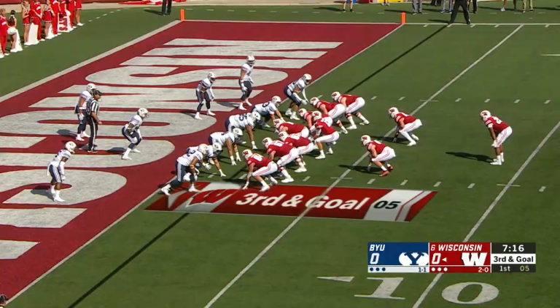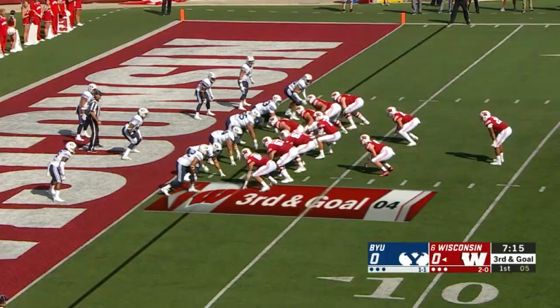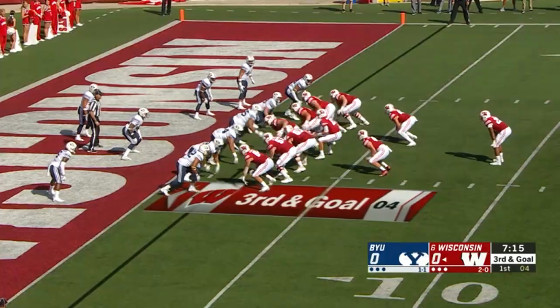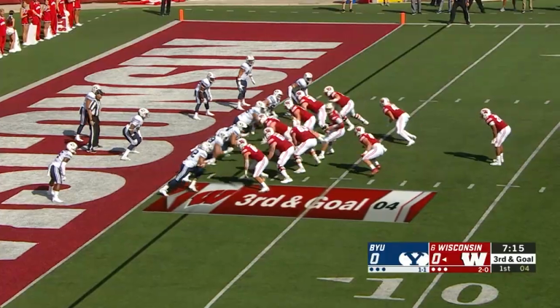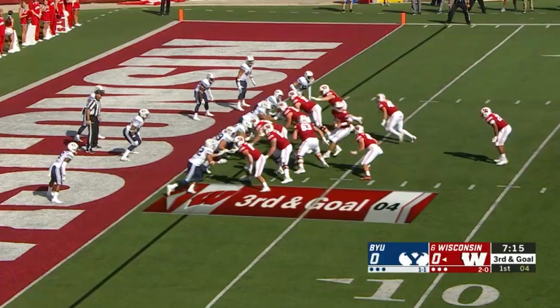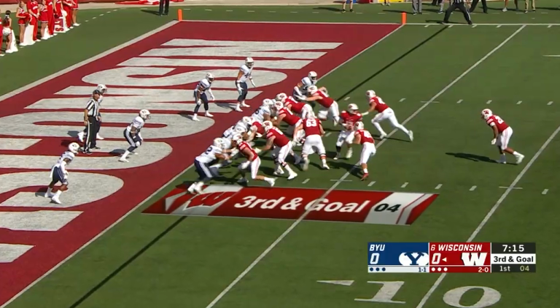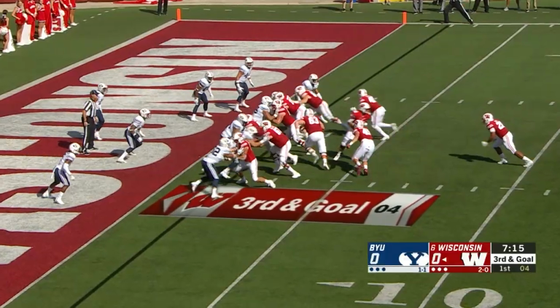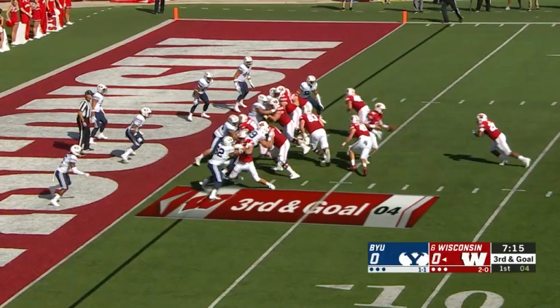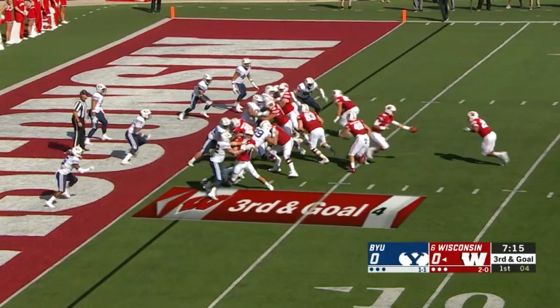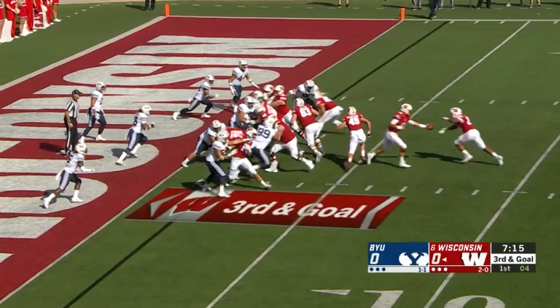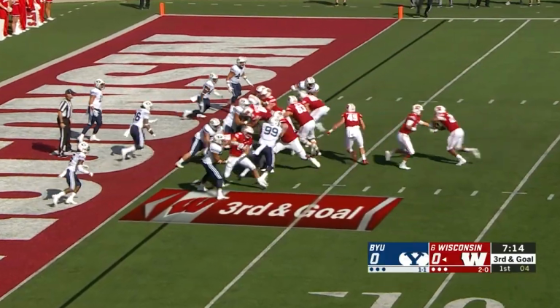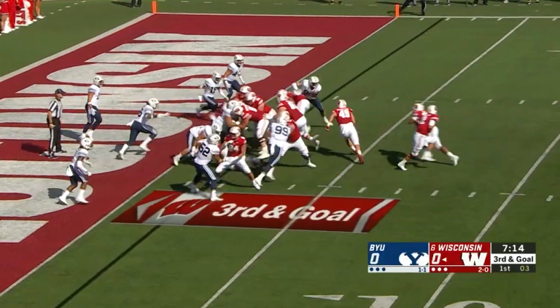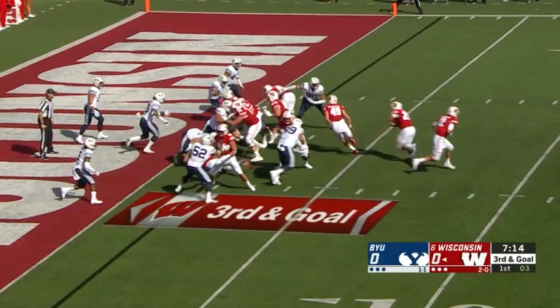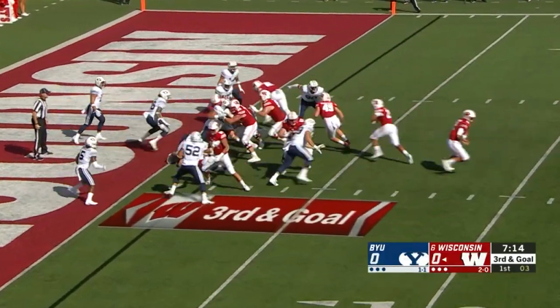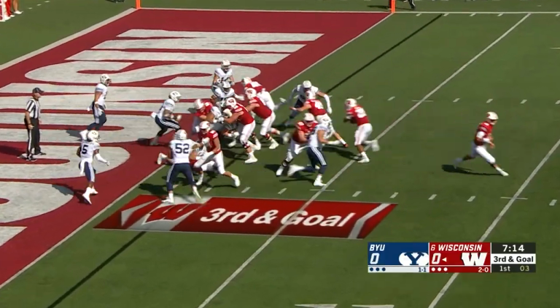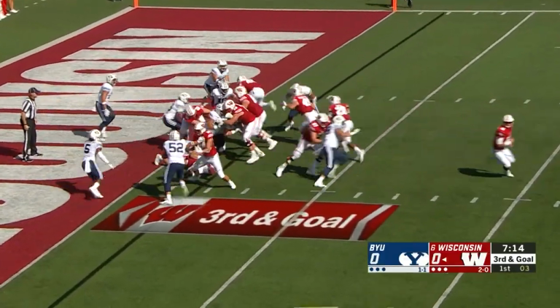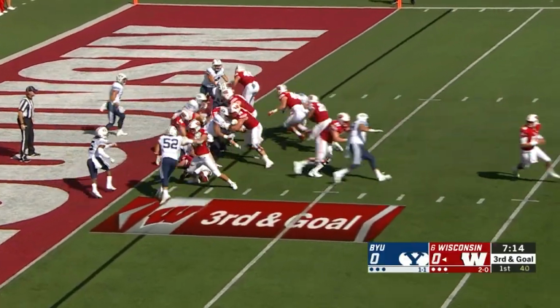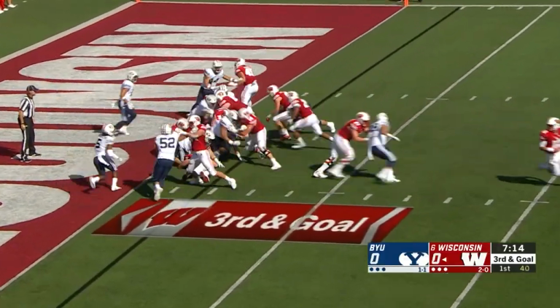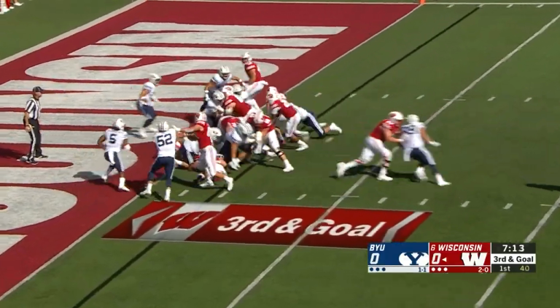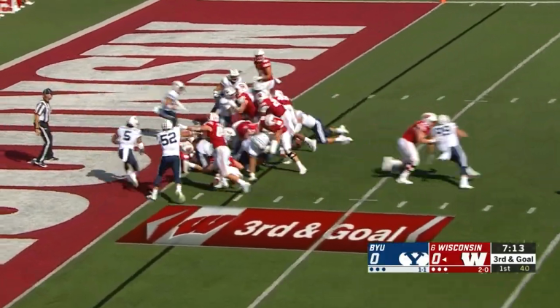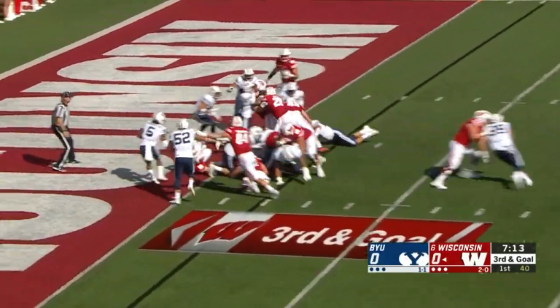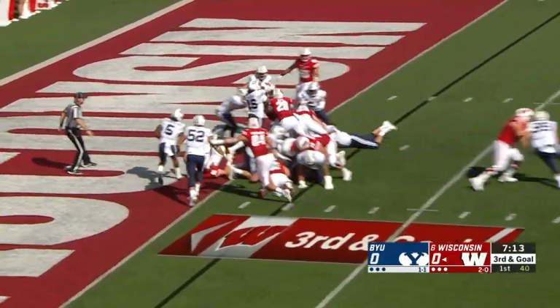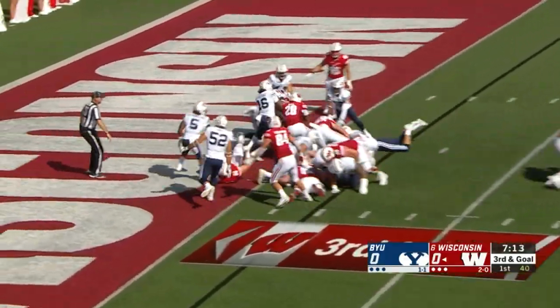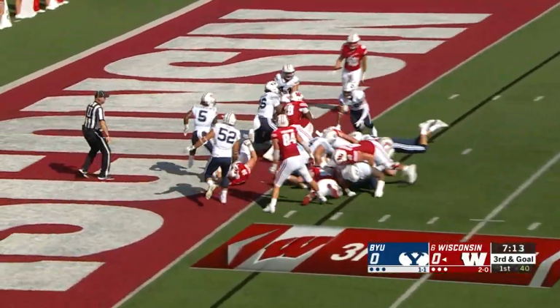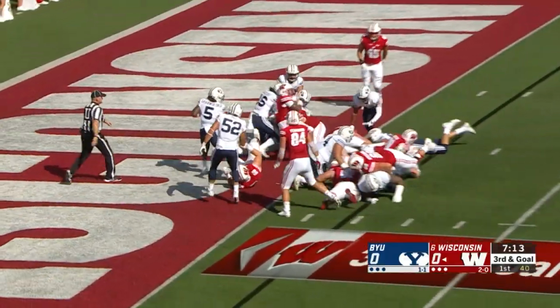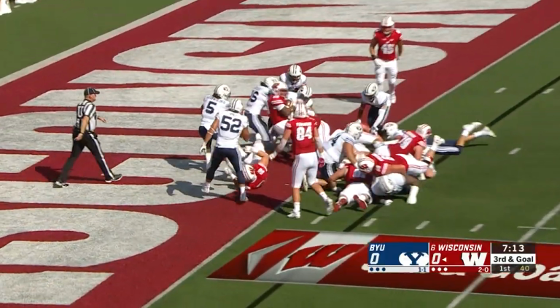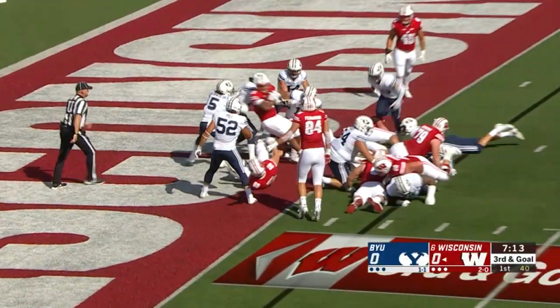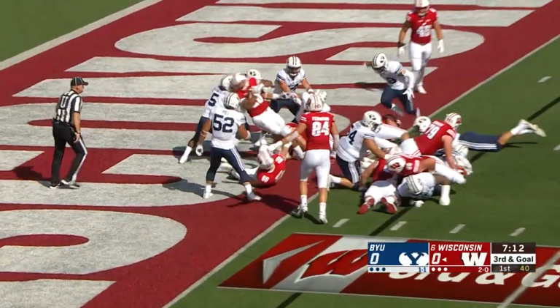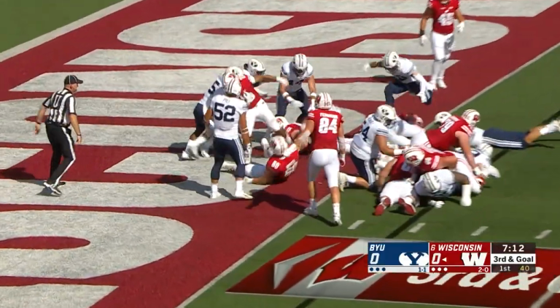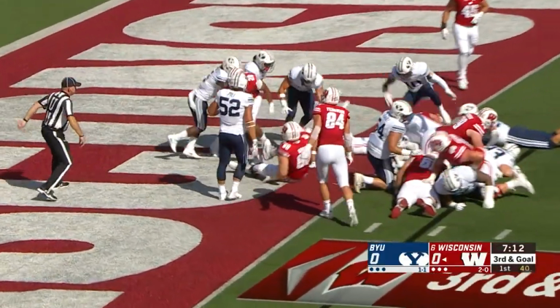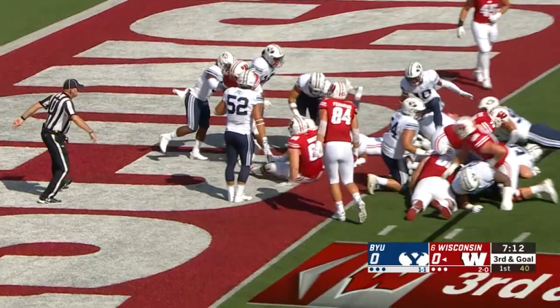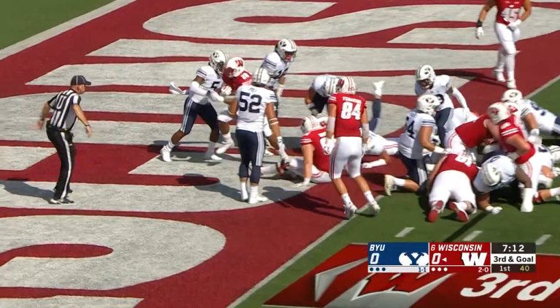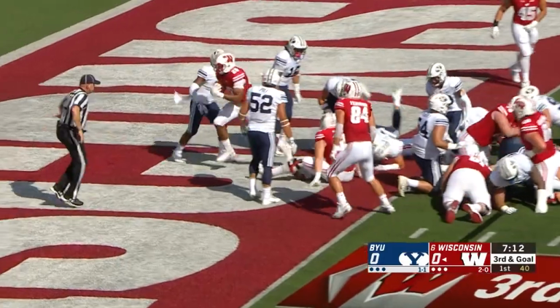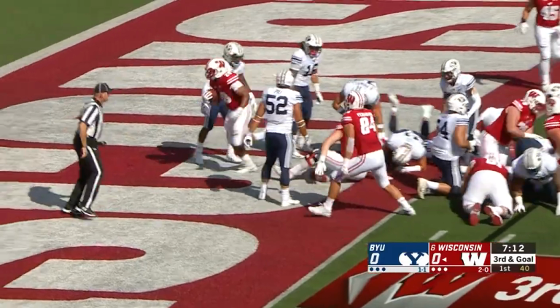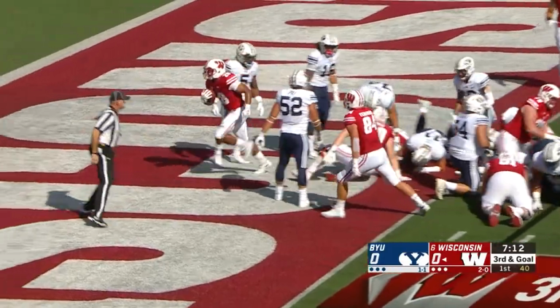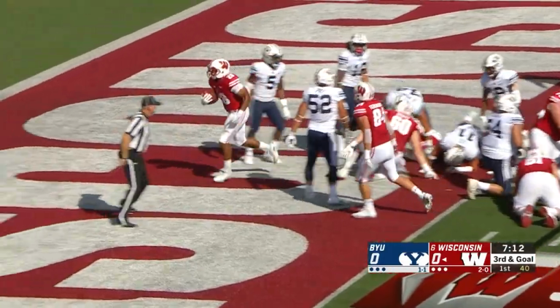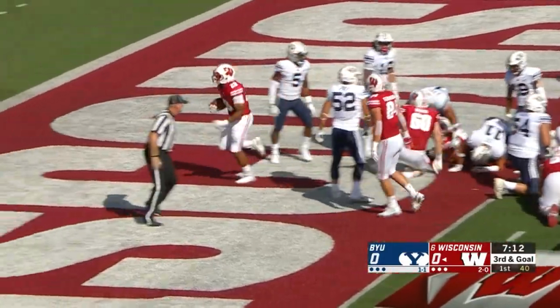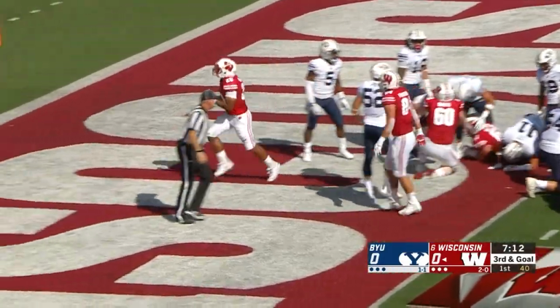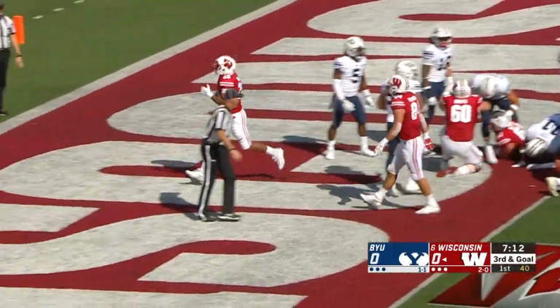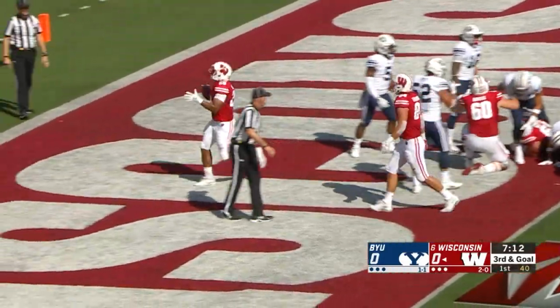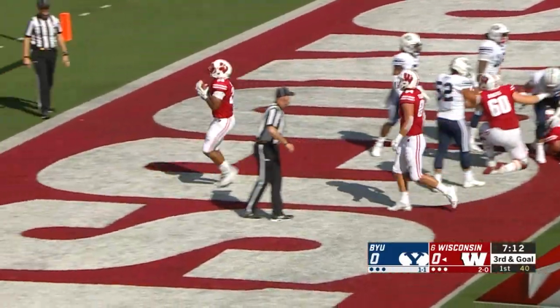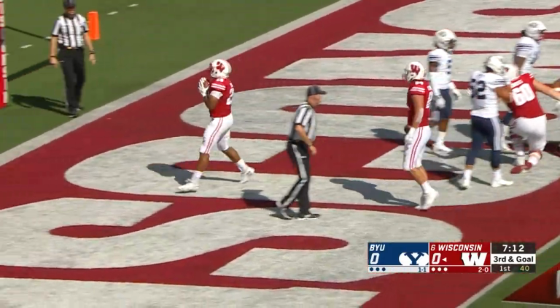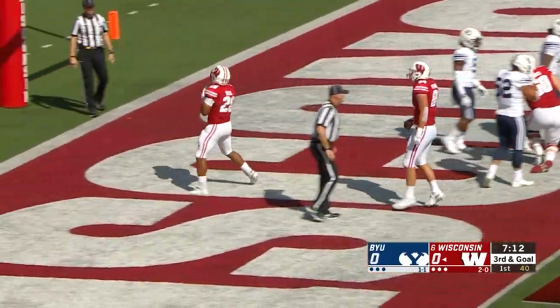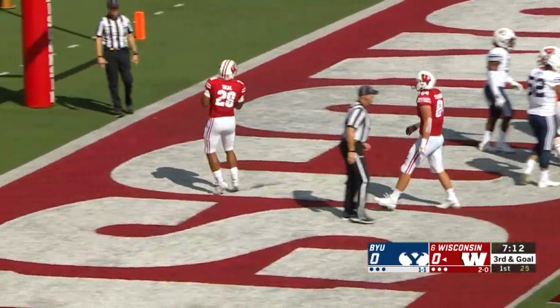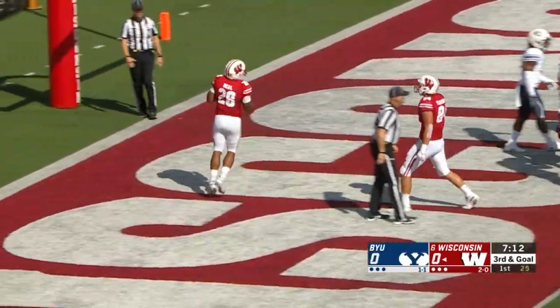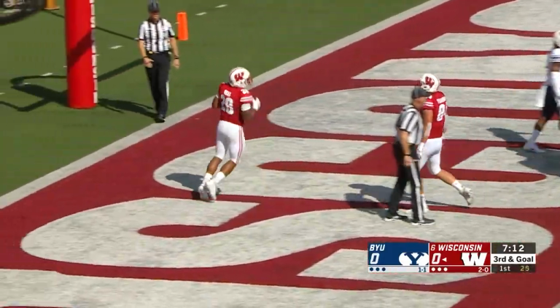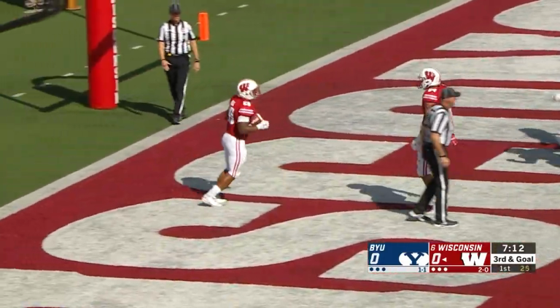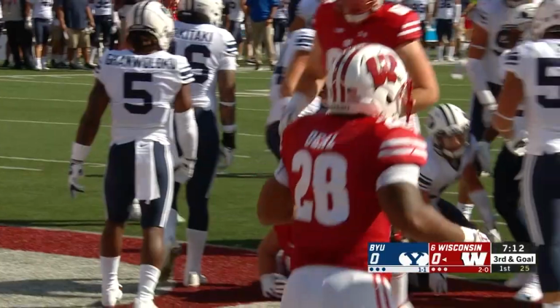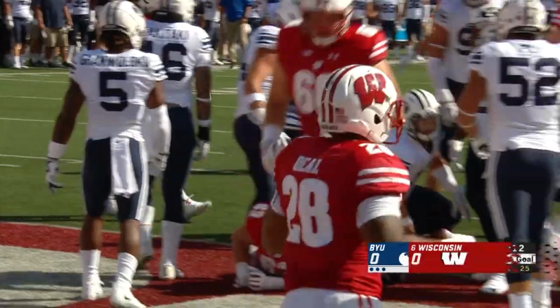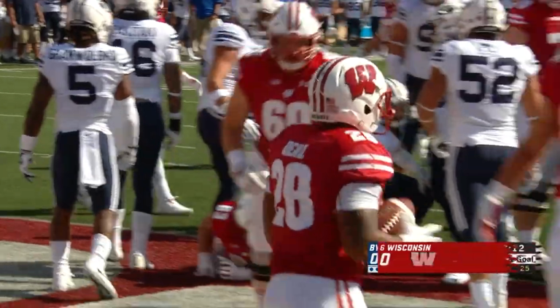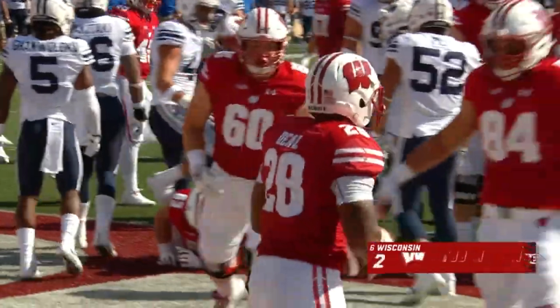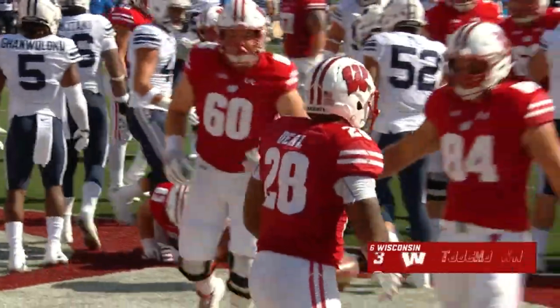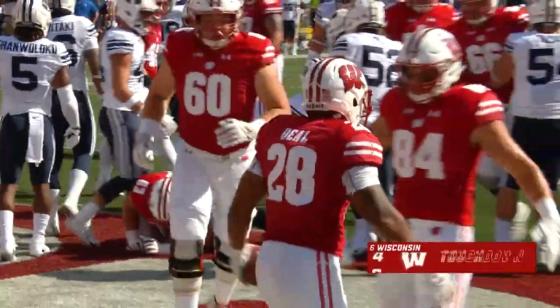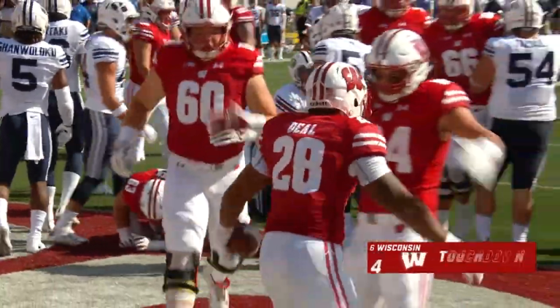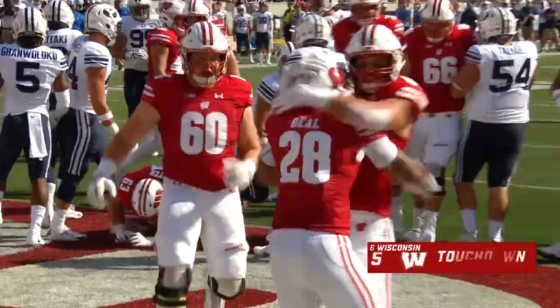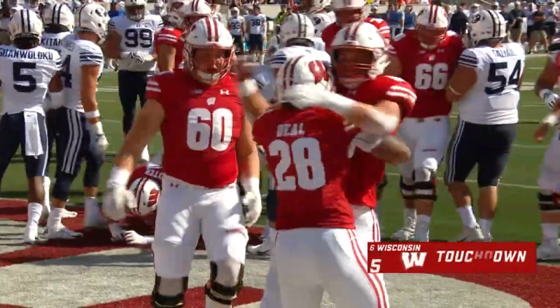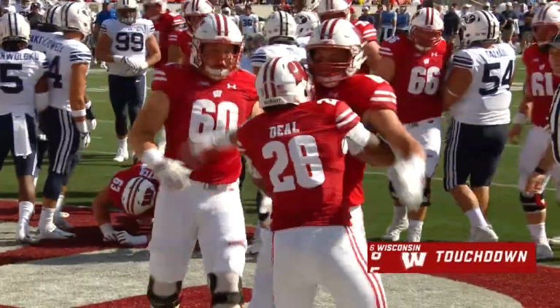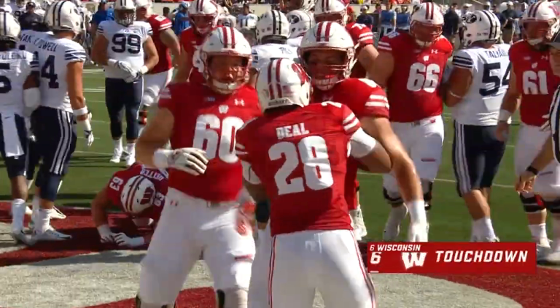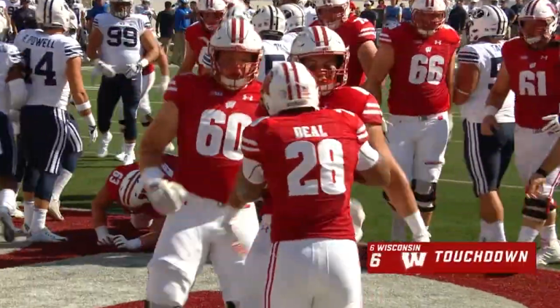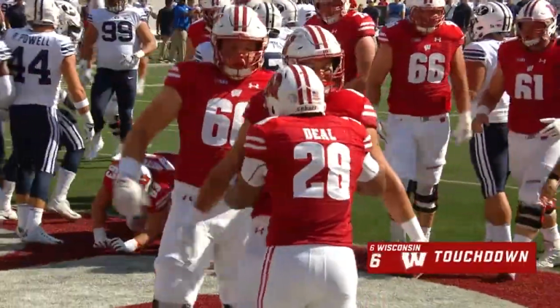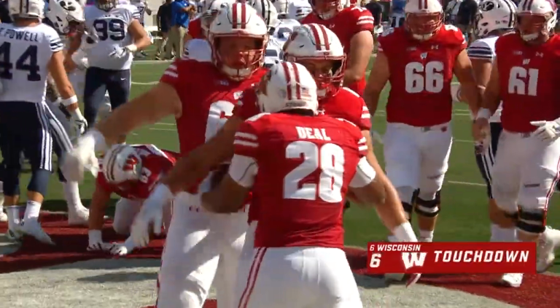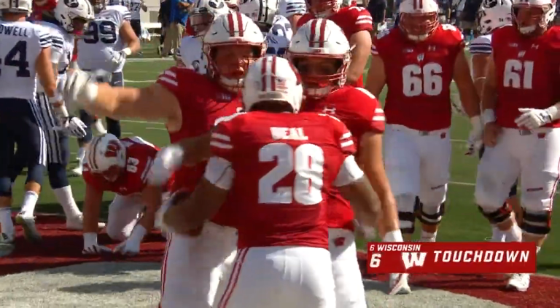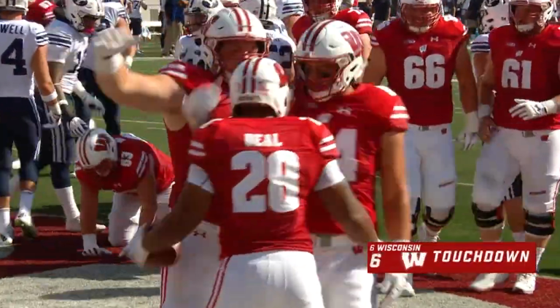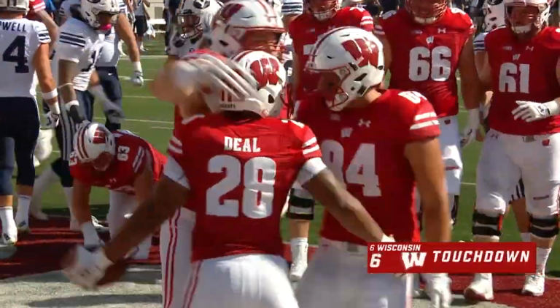Full house backfield as they hand off — Taiwan Deal. And Taiwan Deal goes middle for the touchdown for Wisconsin.